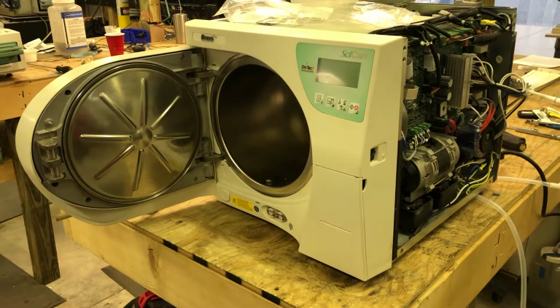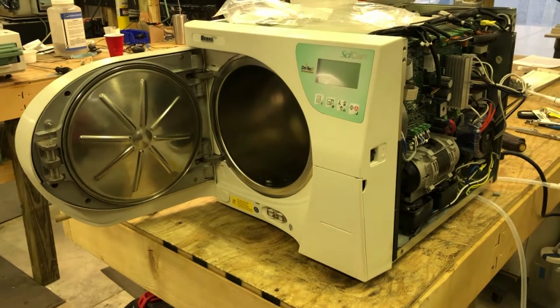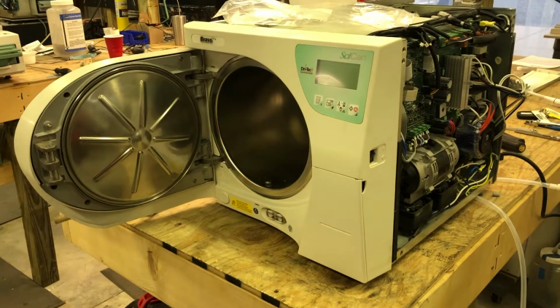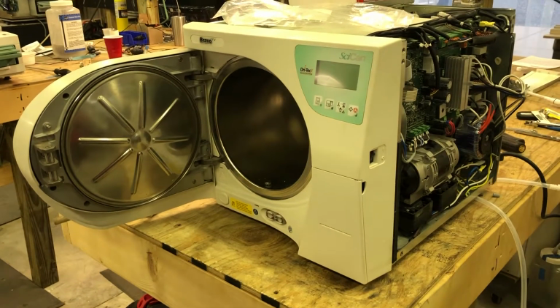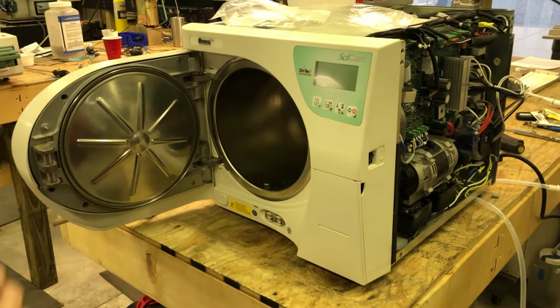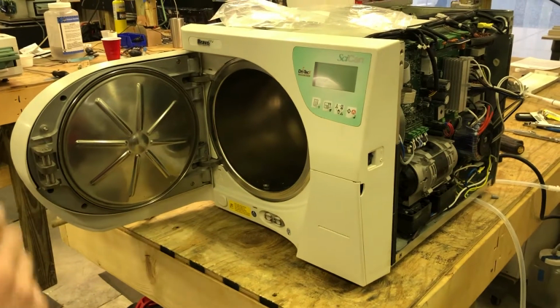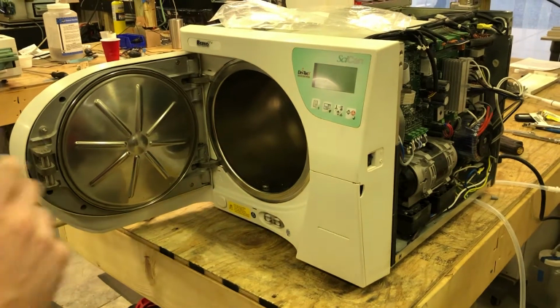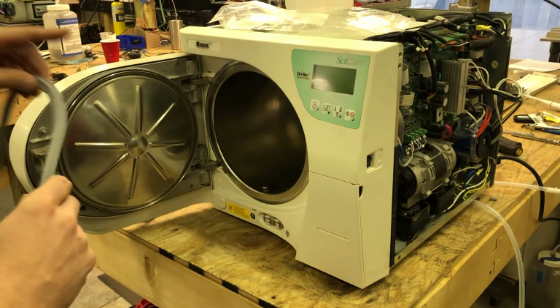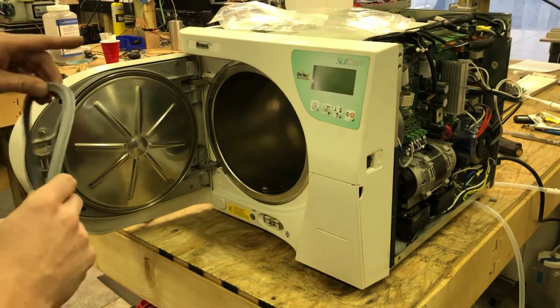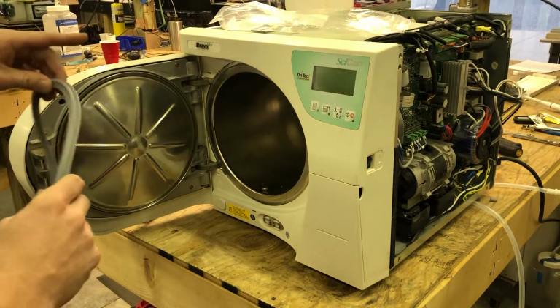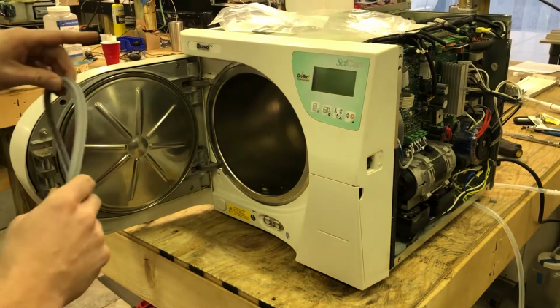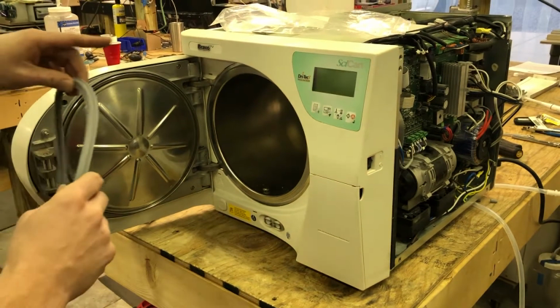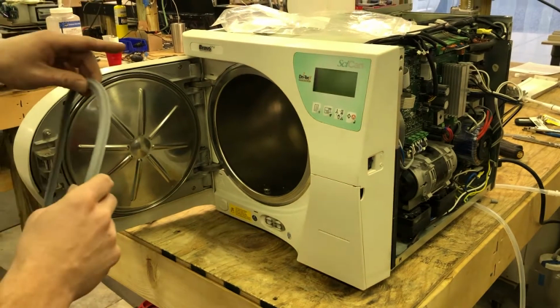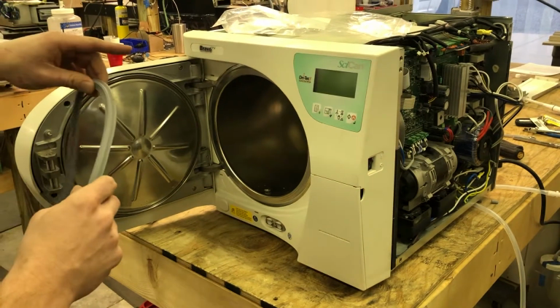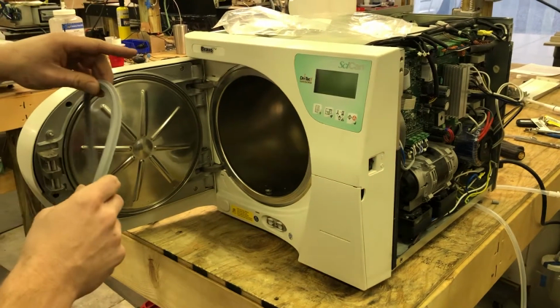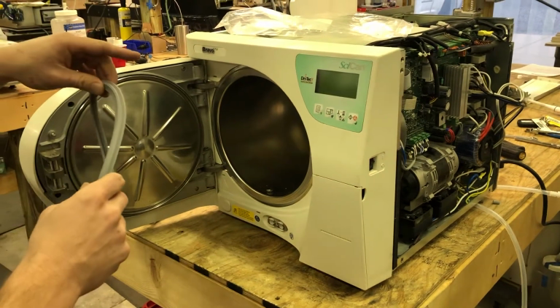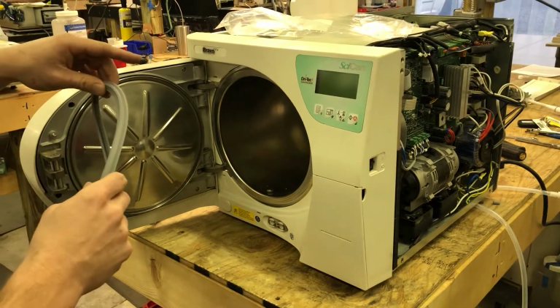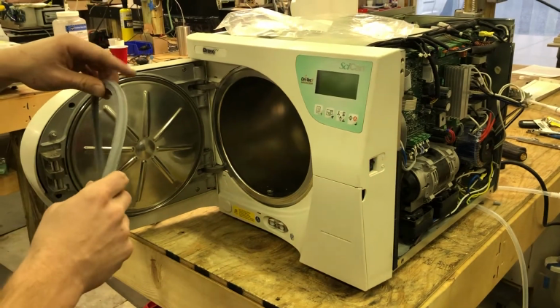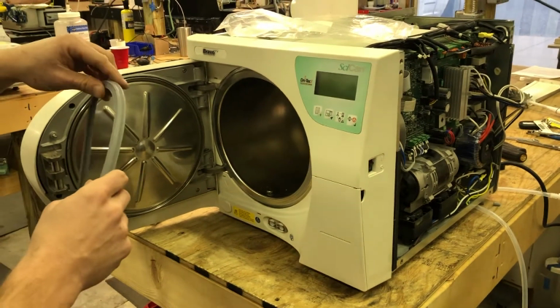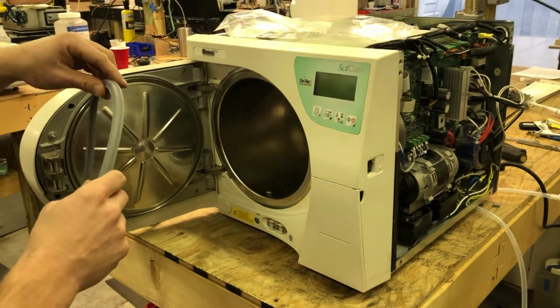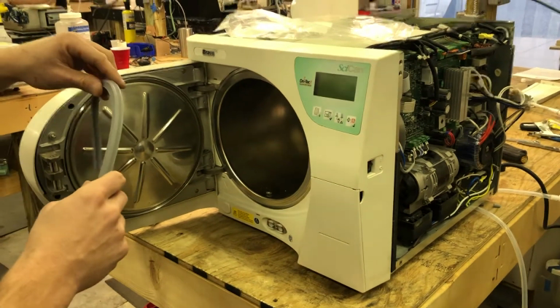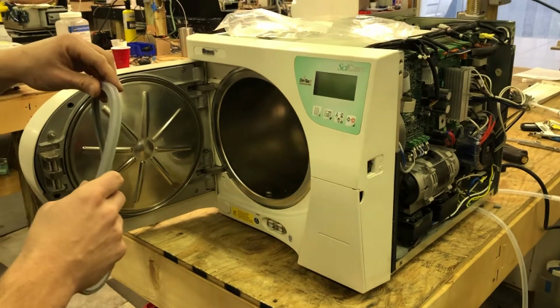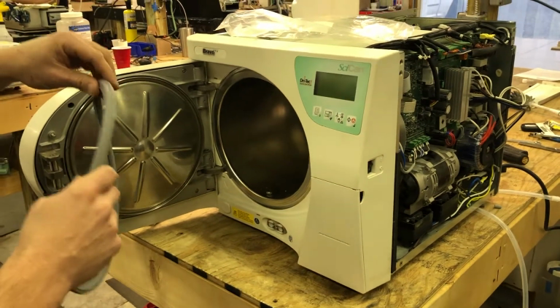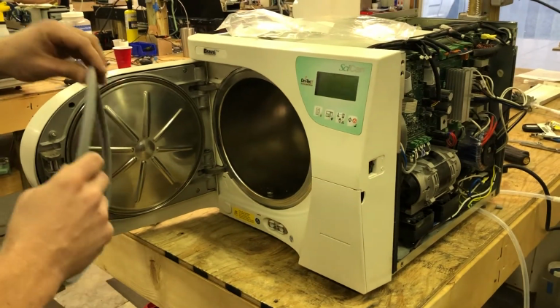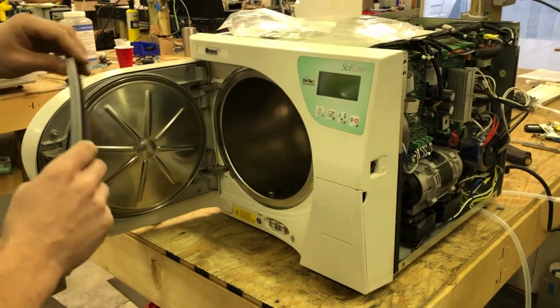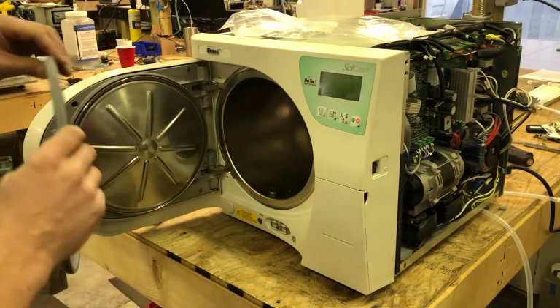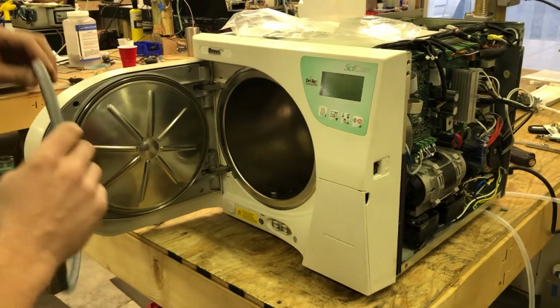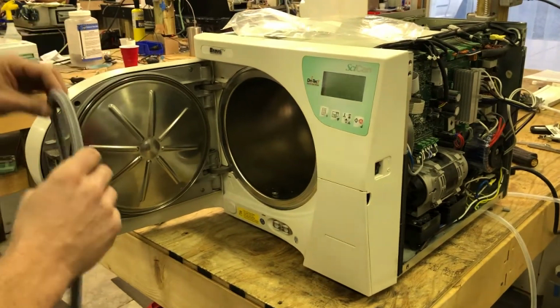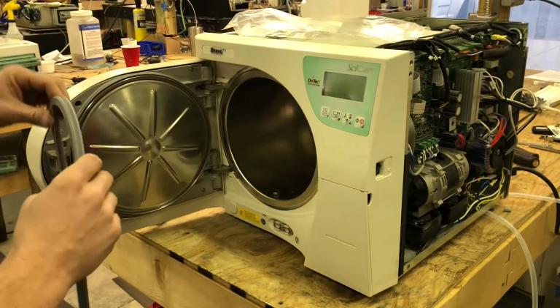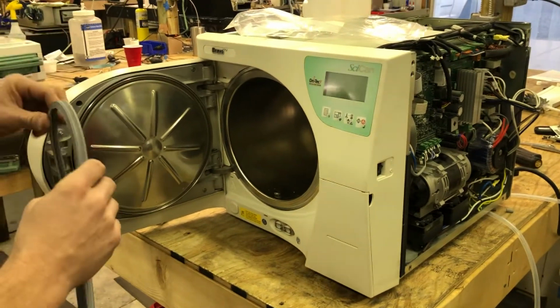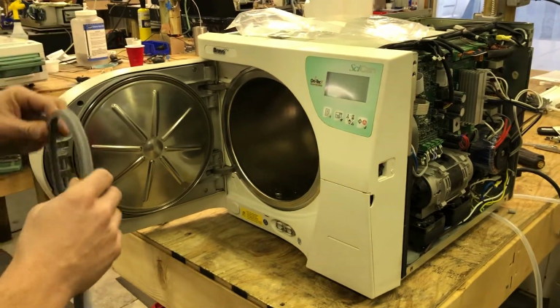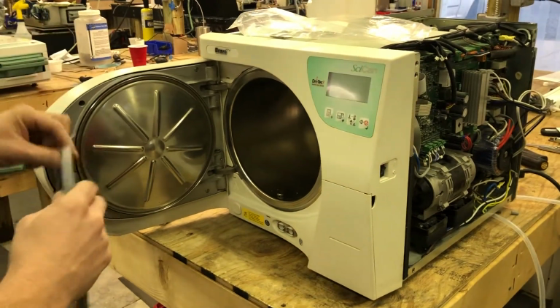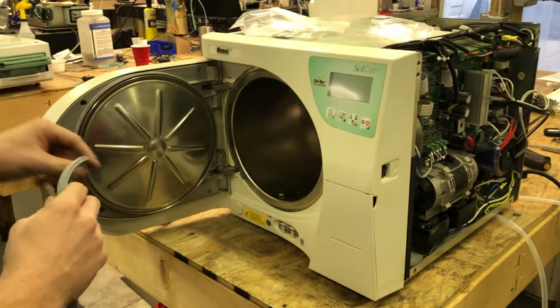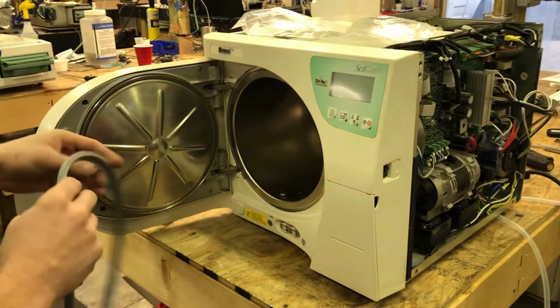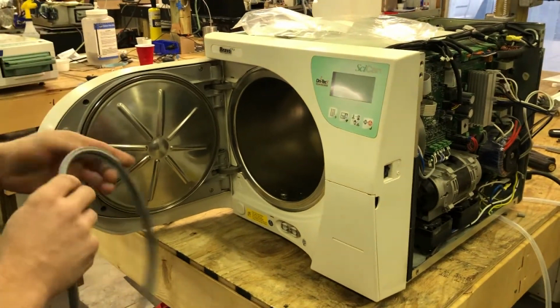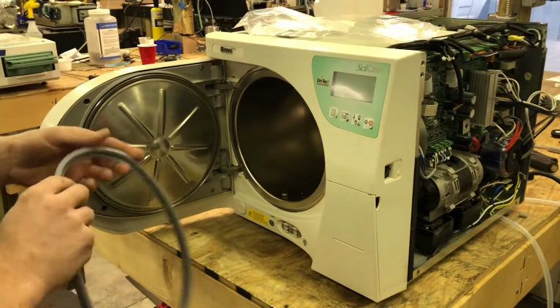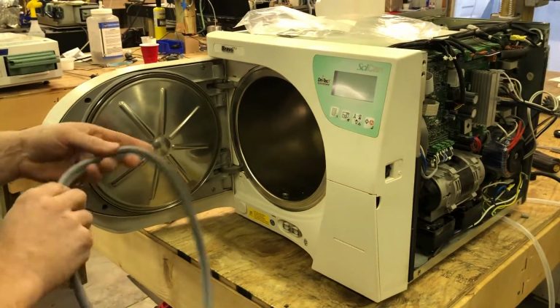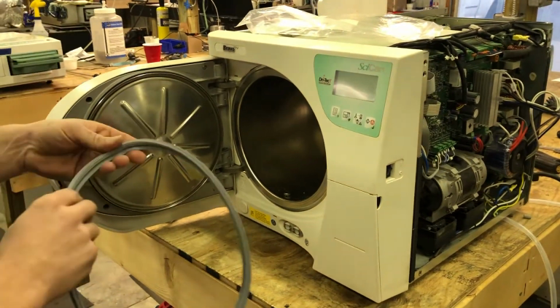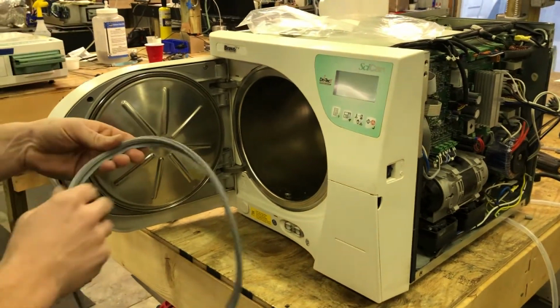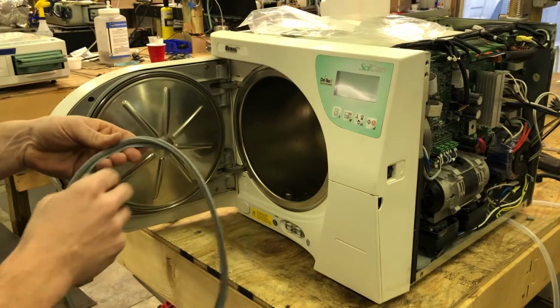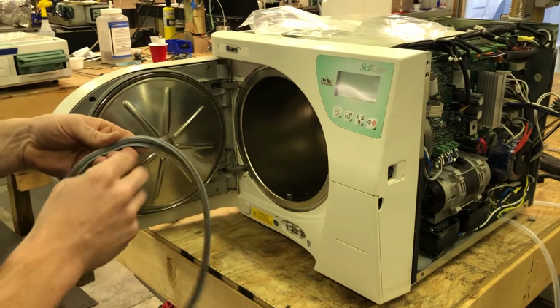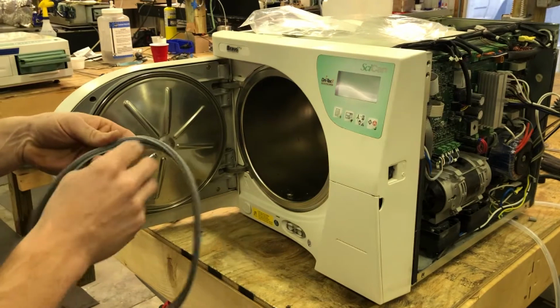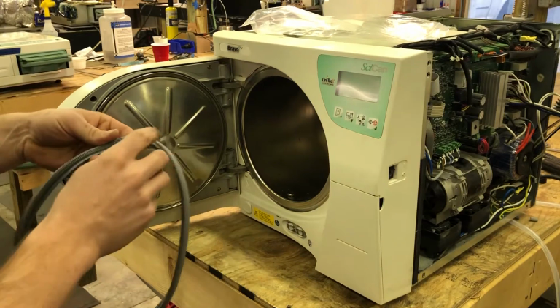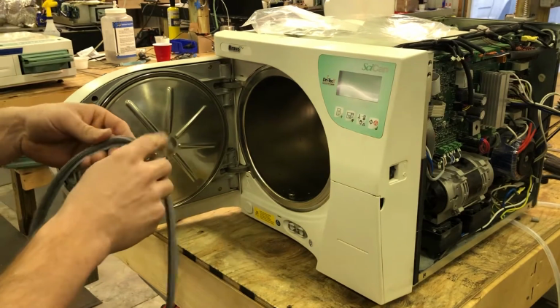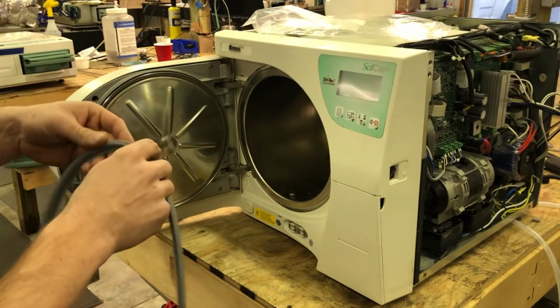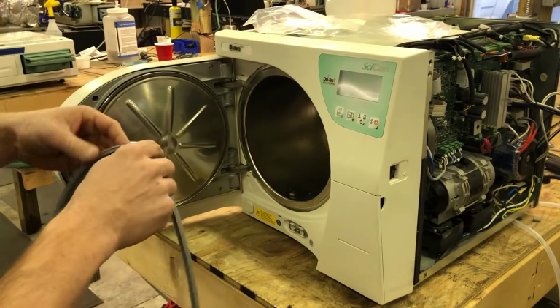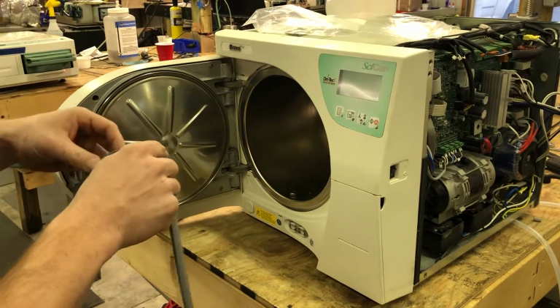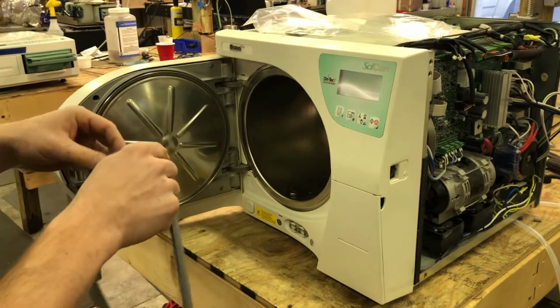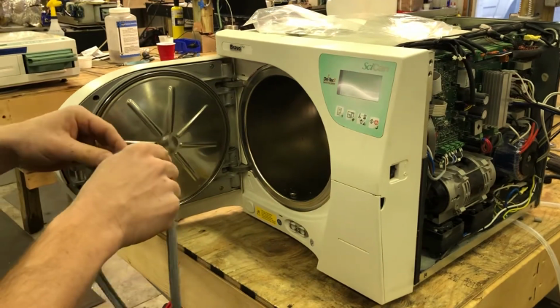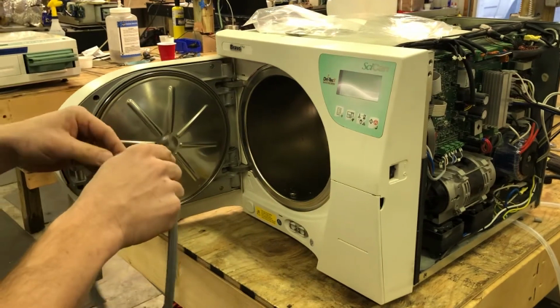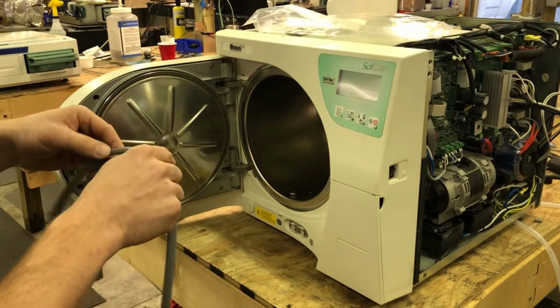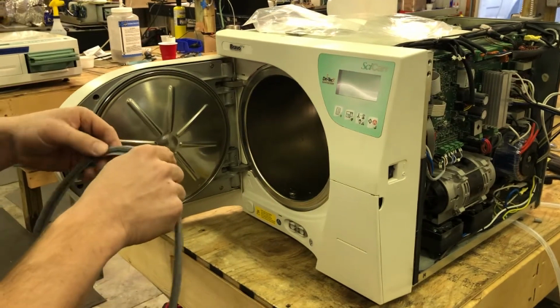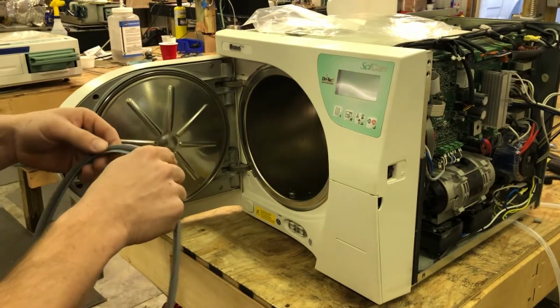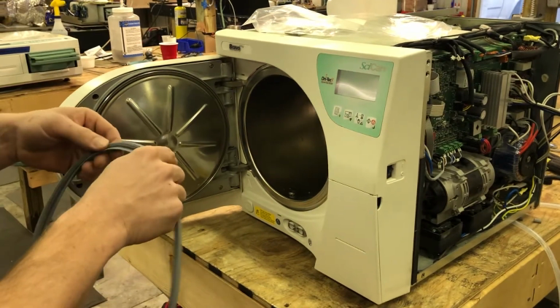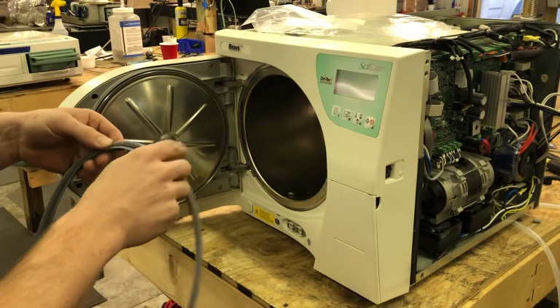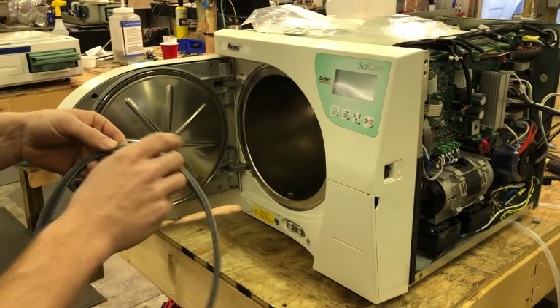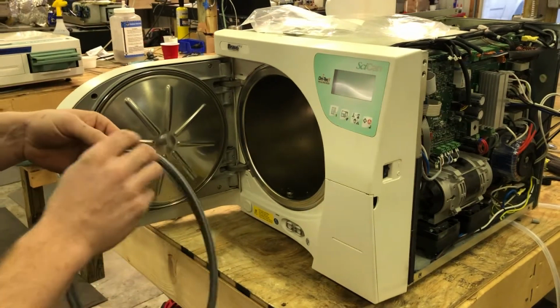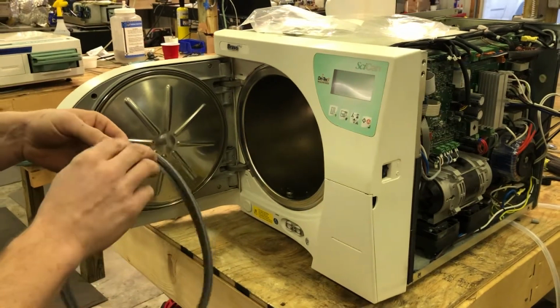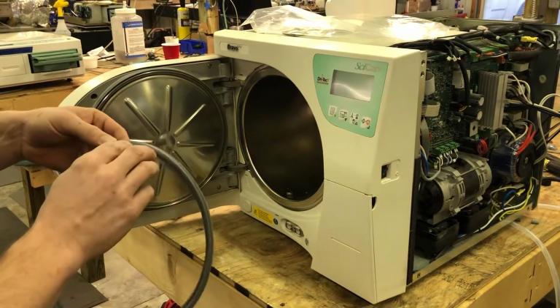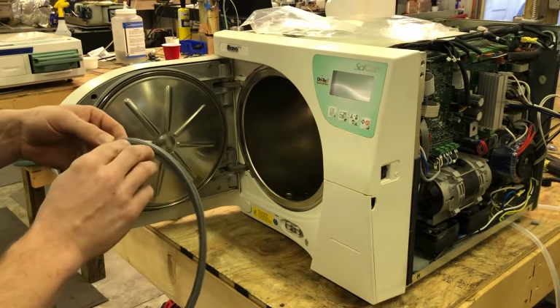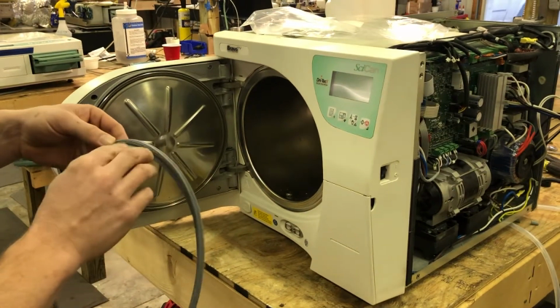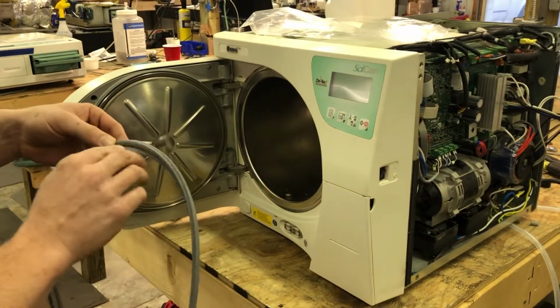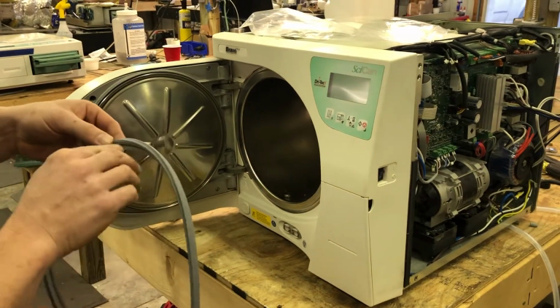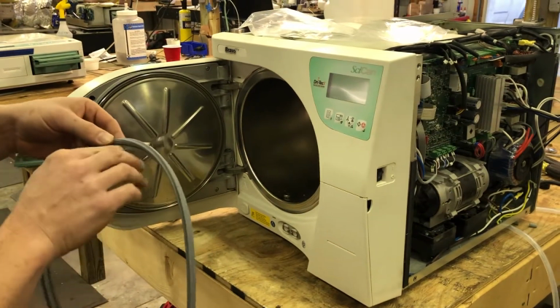I've got a Bravo 17V right here. I'm going to install the door gasket on. It's real easy — I'll just show you how to do it.